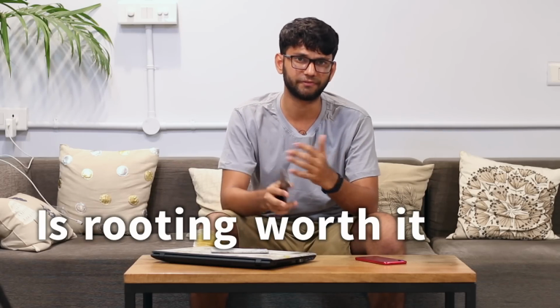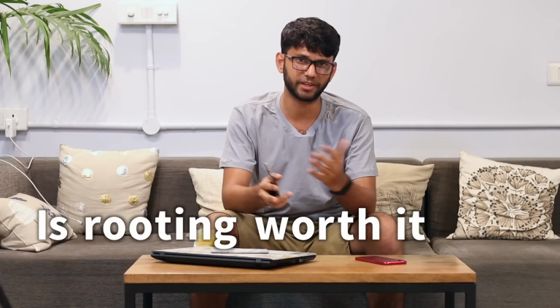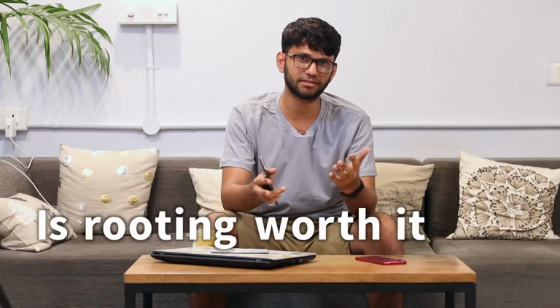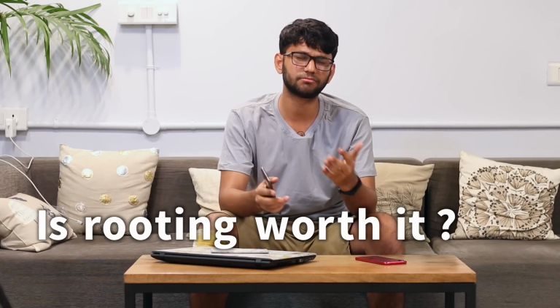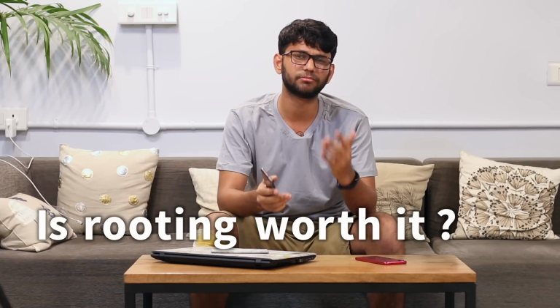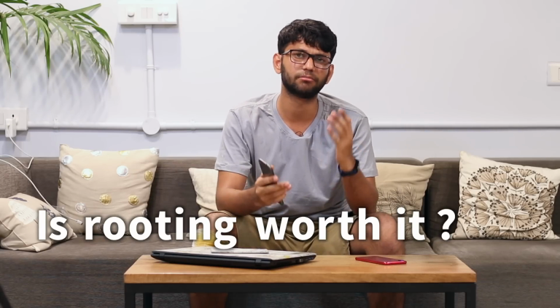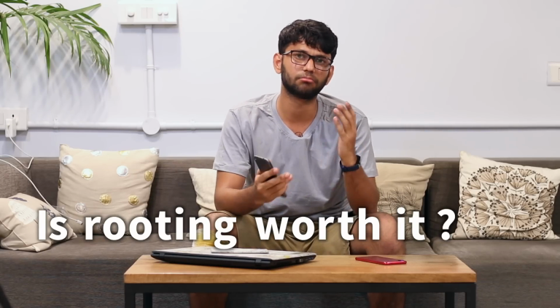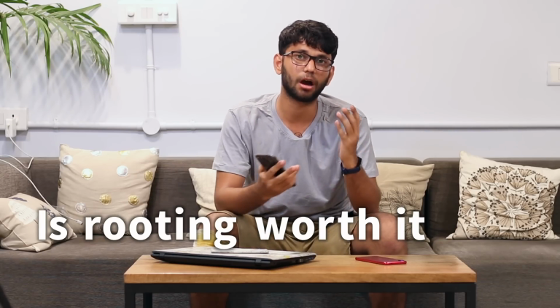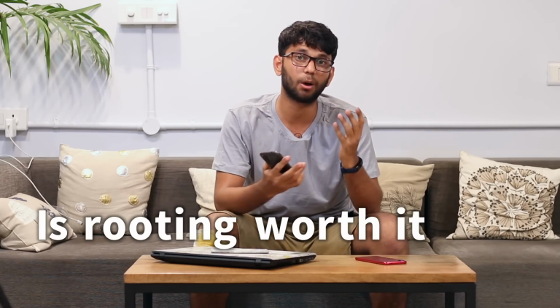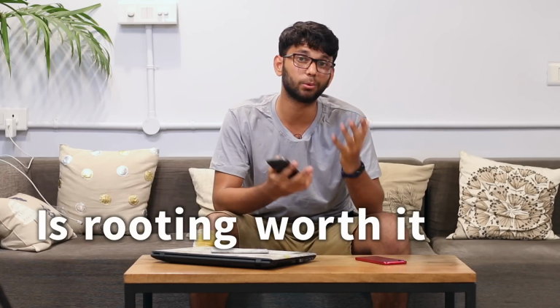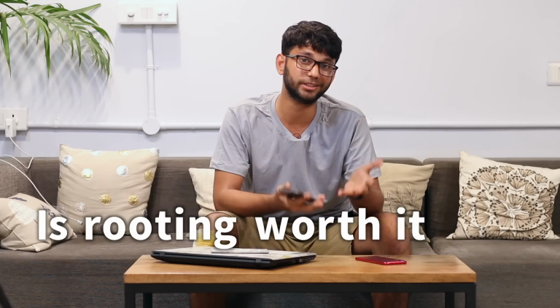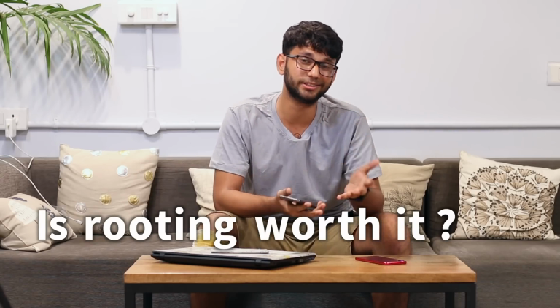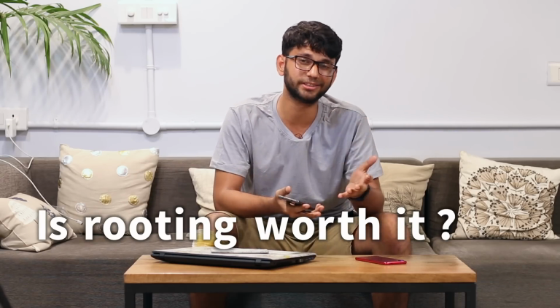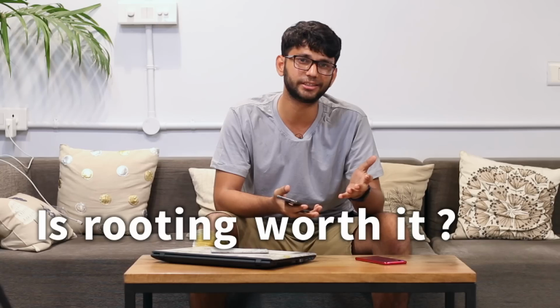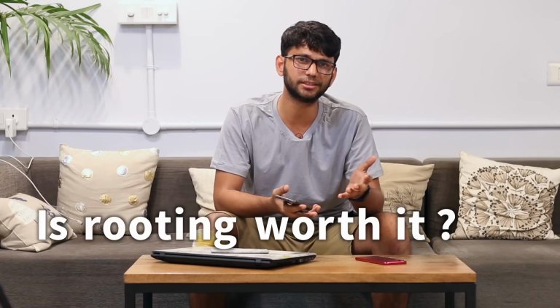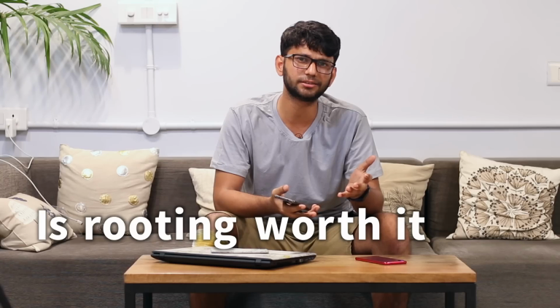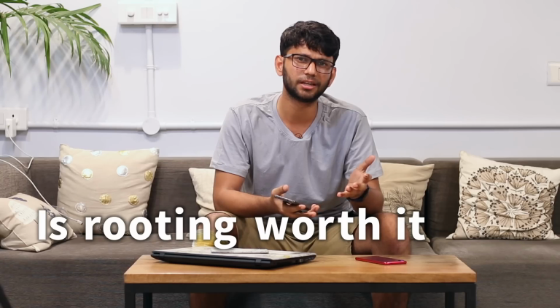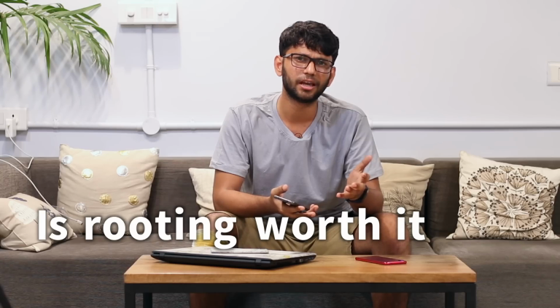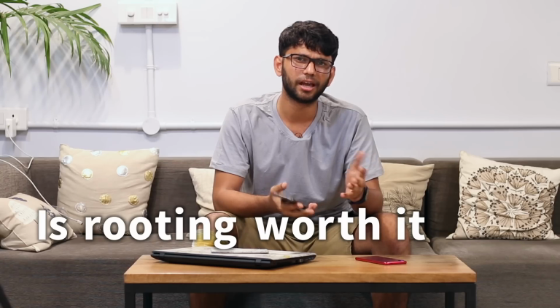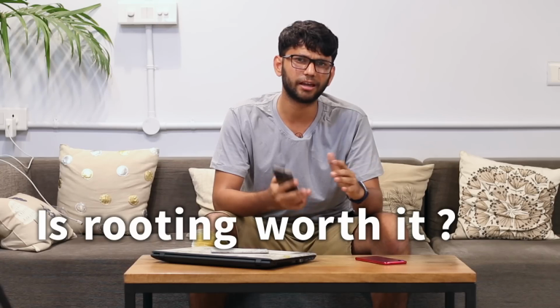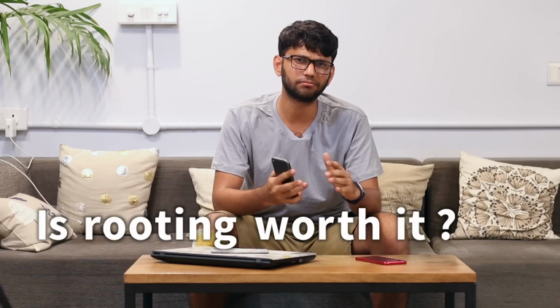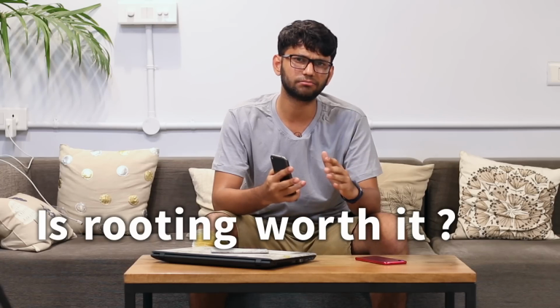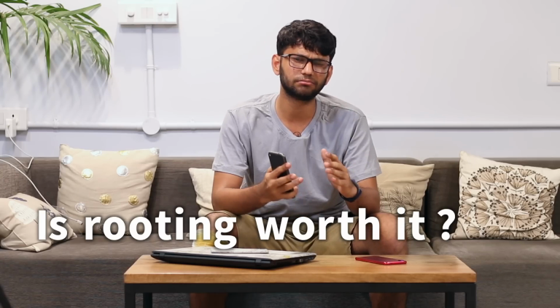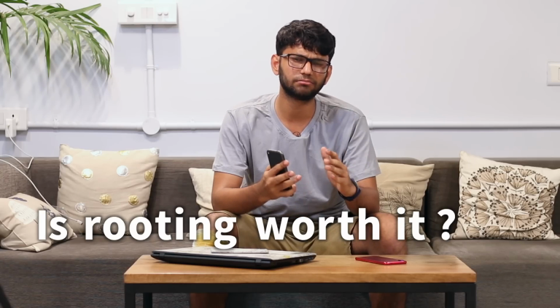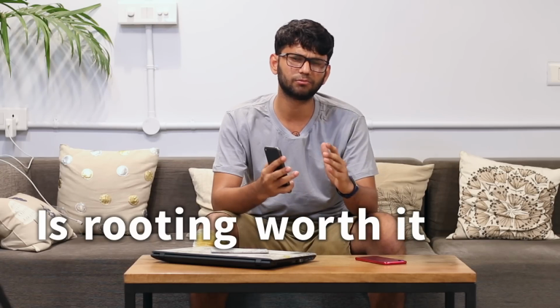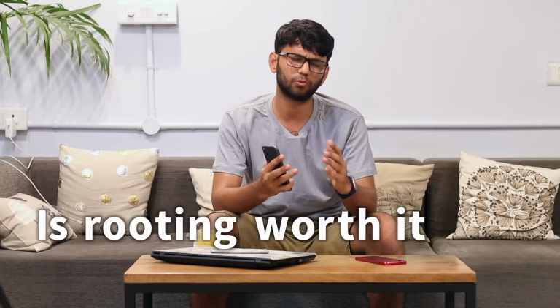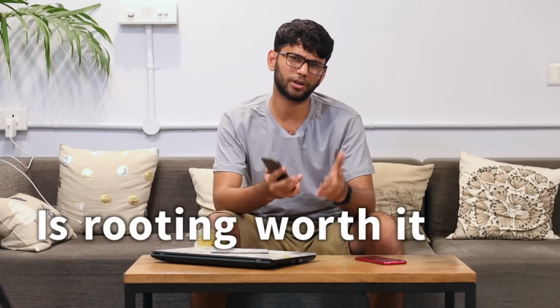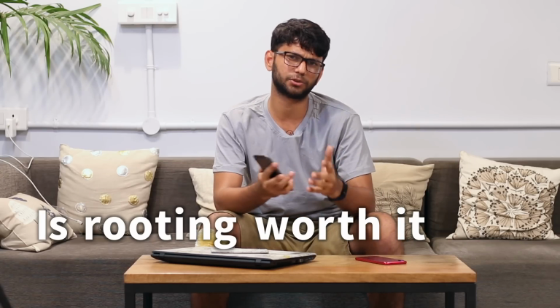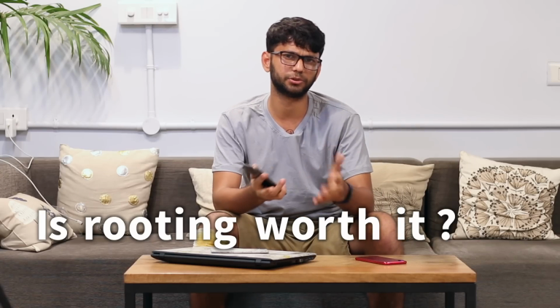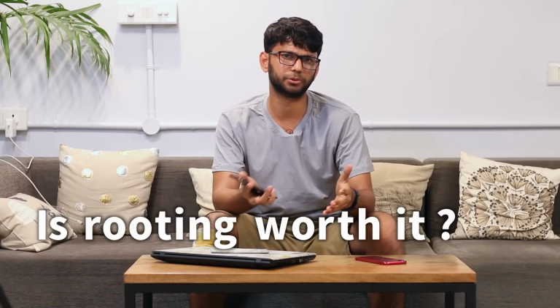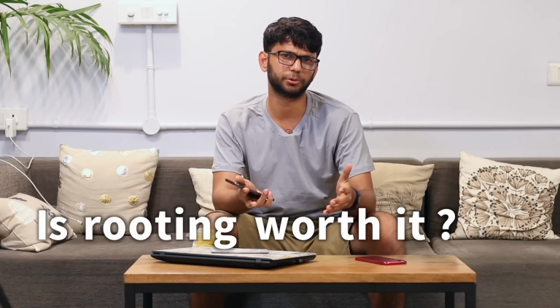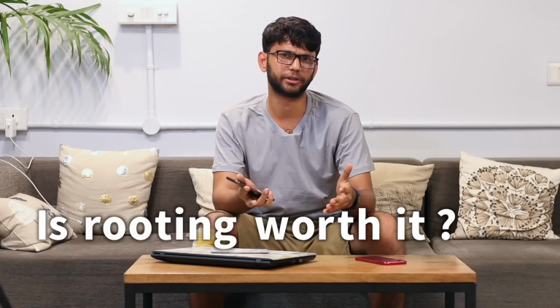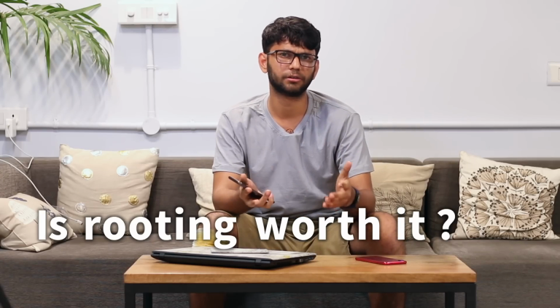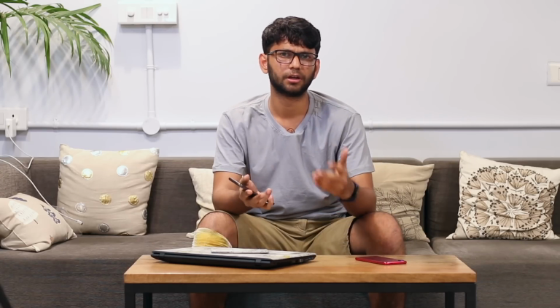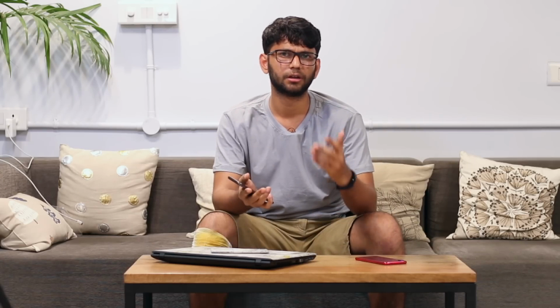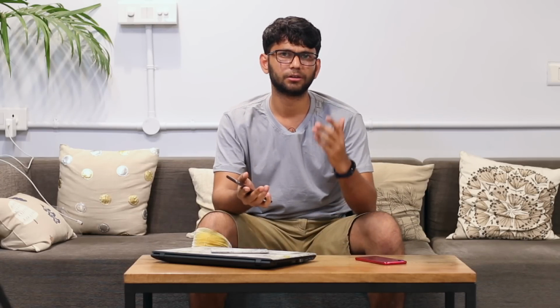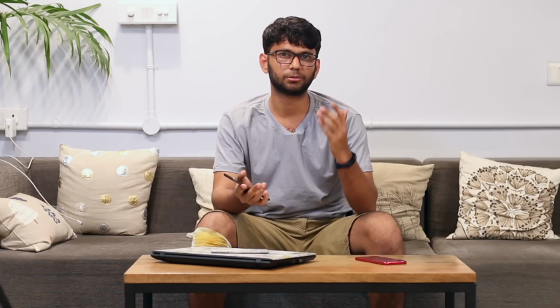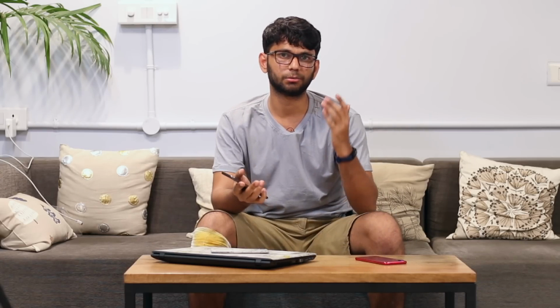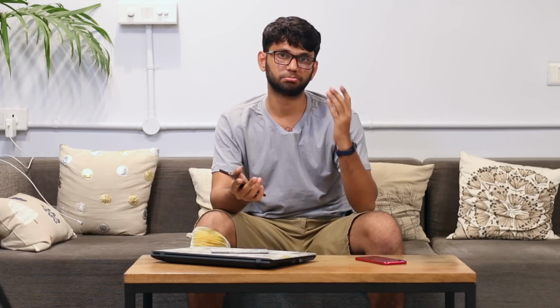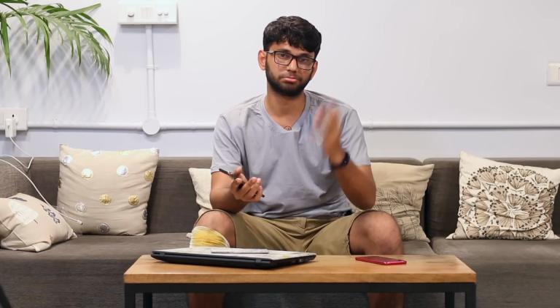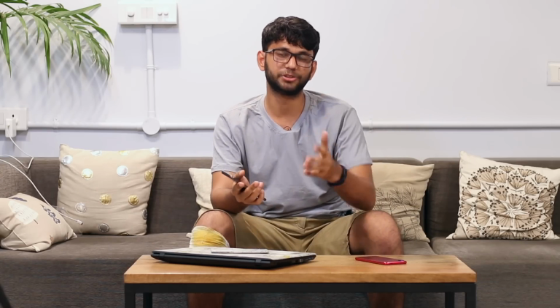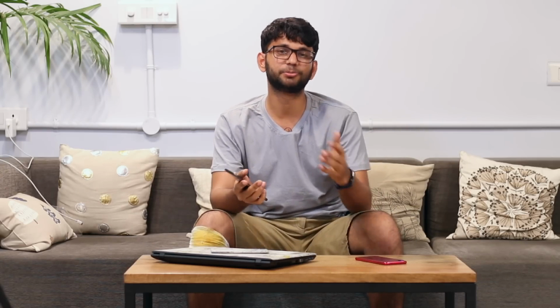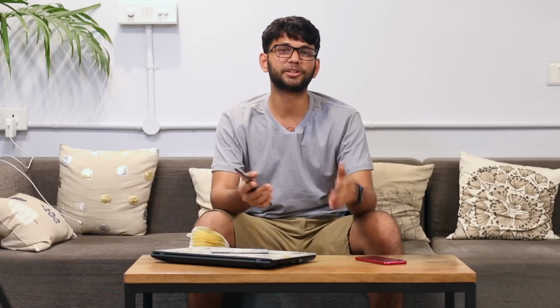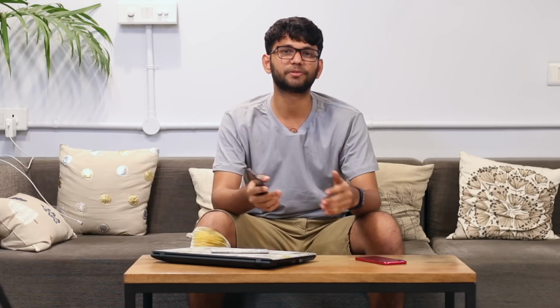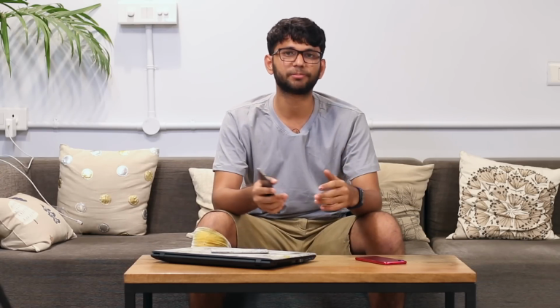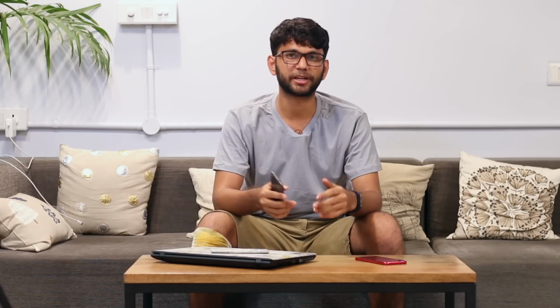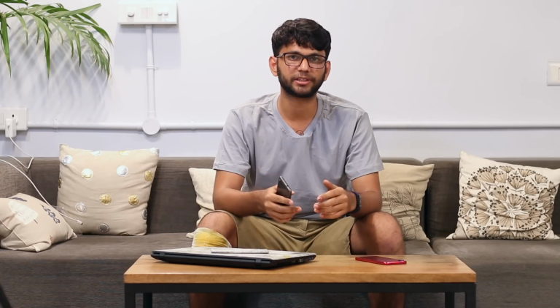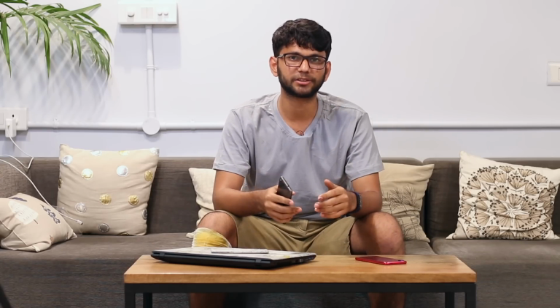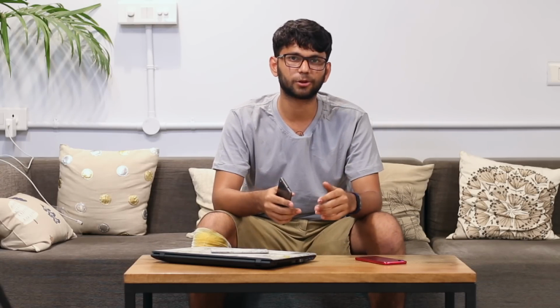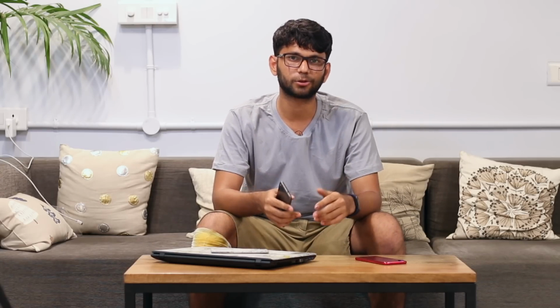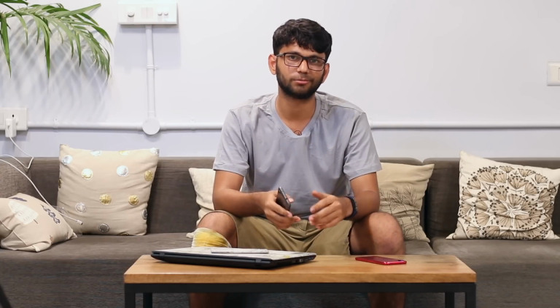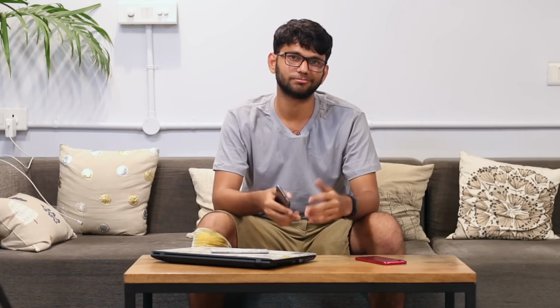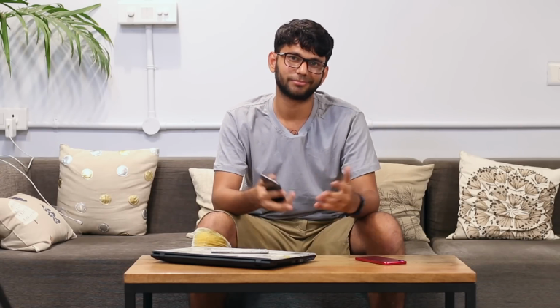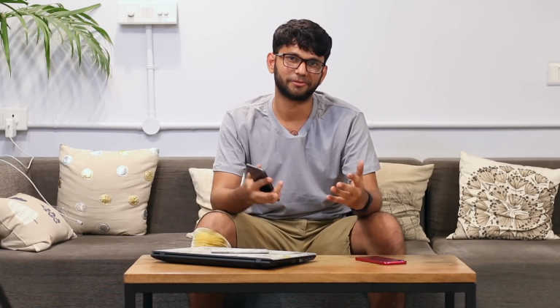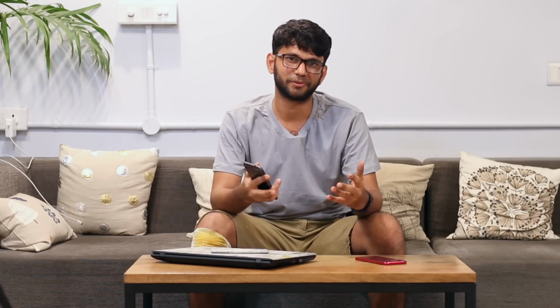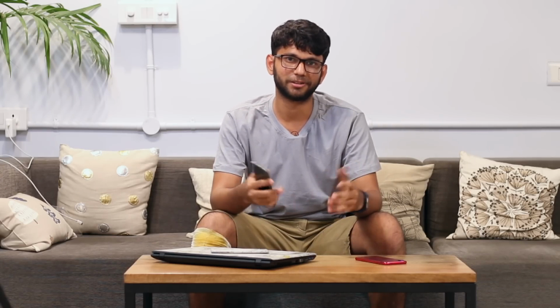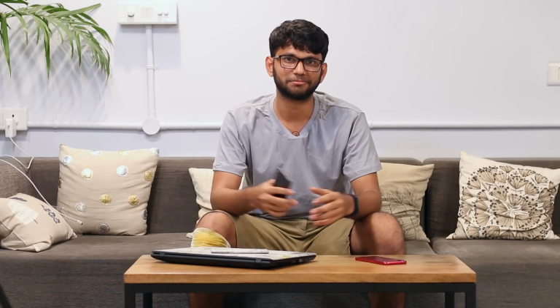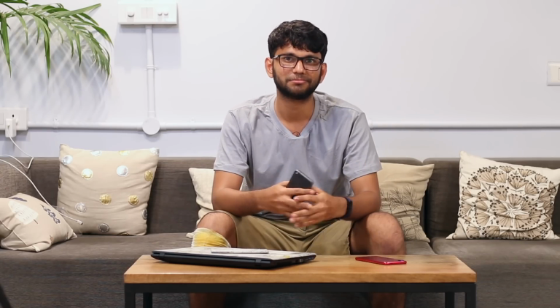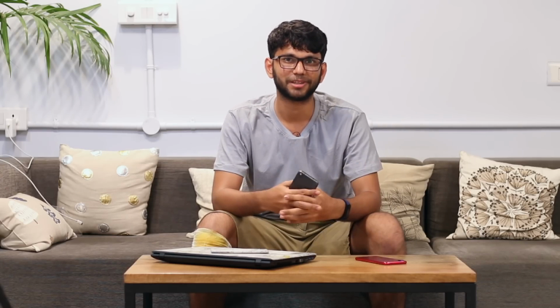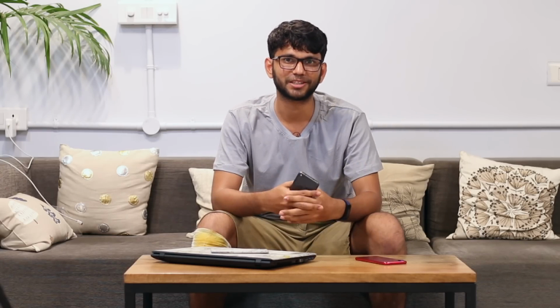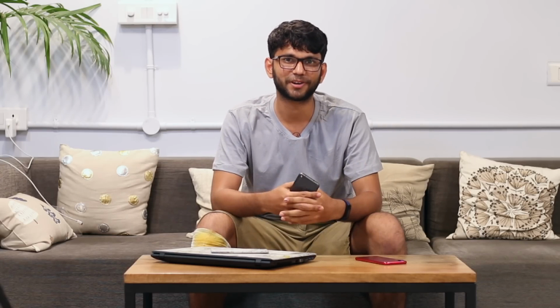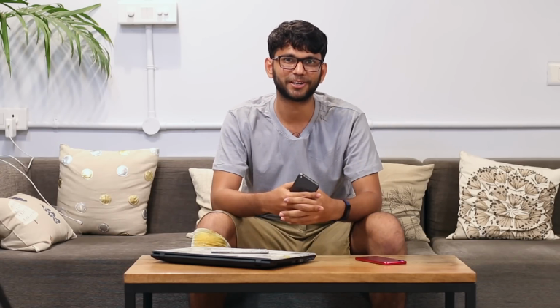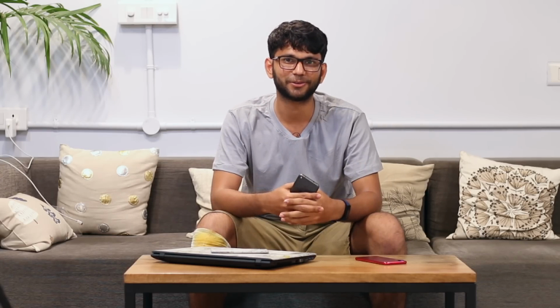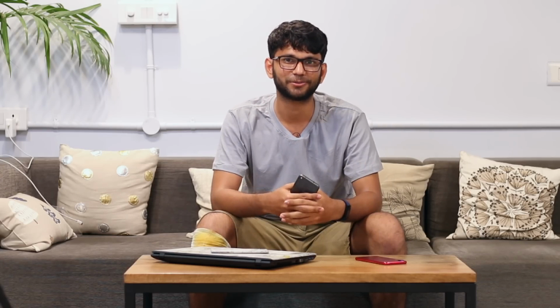If yes, then how easy is it and why should you do it? This is Pratik from techvisor.com, and let's find out.